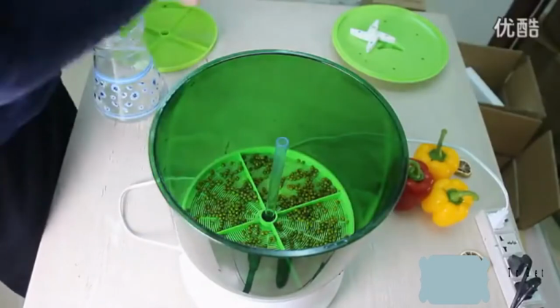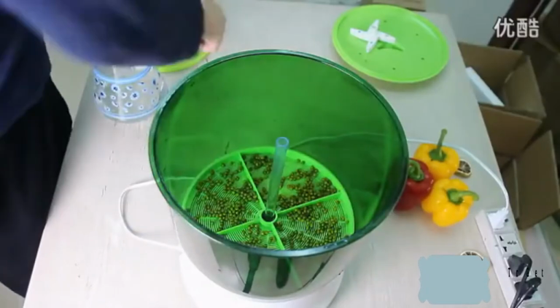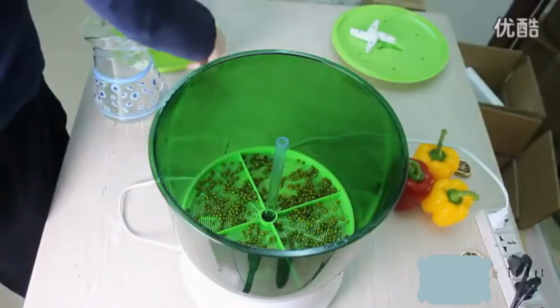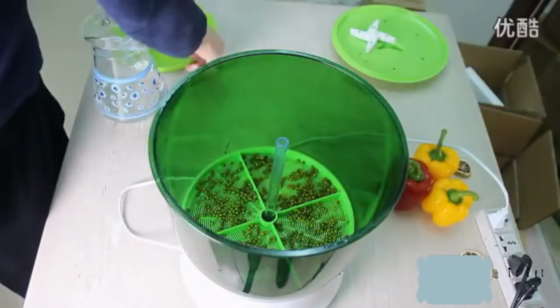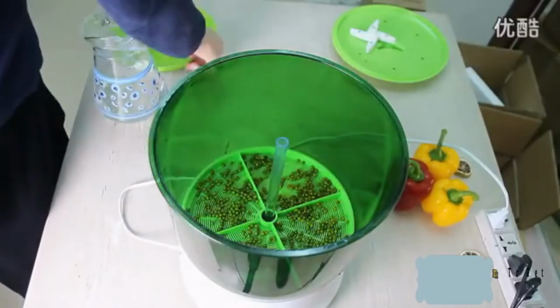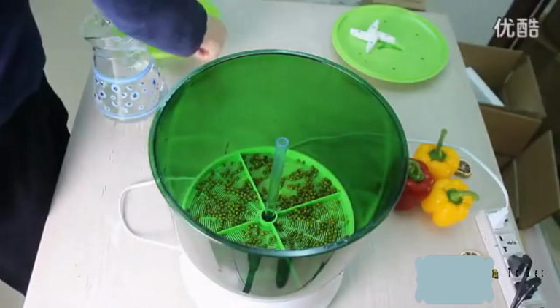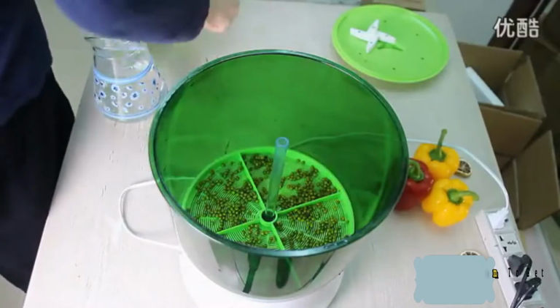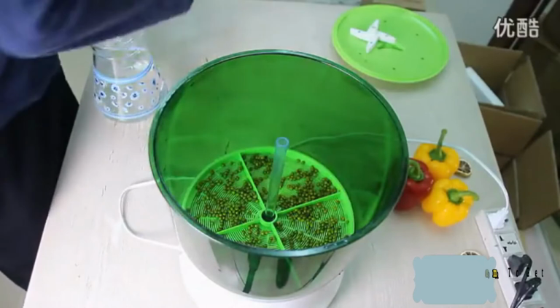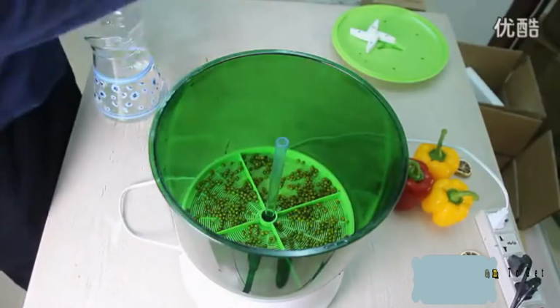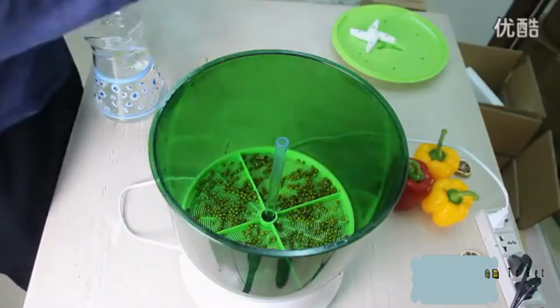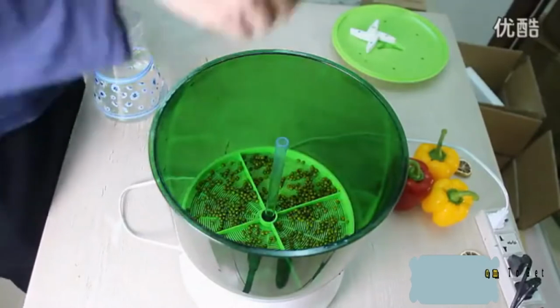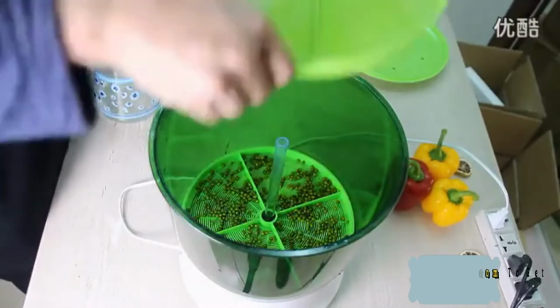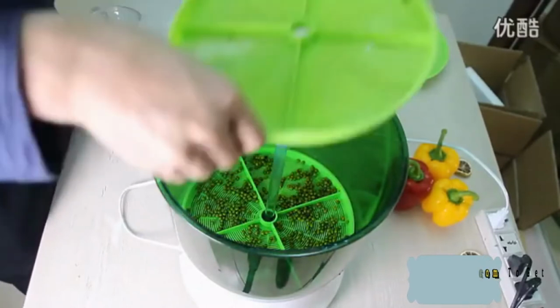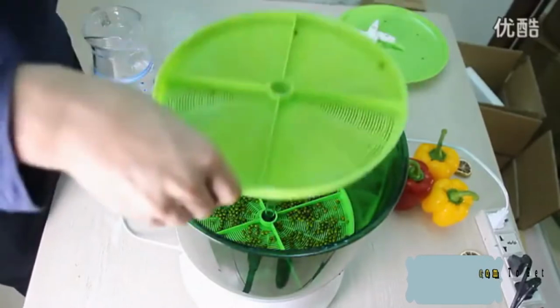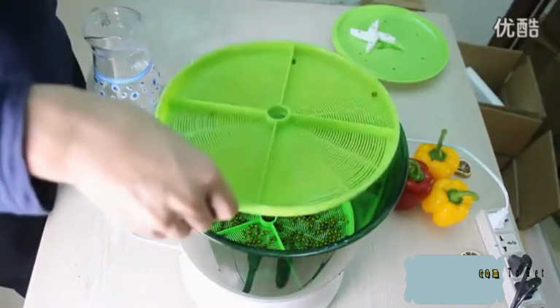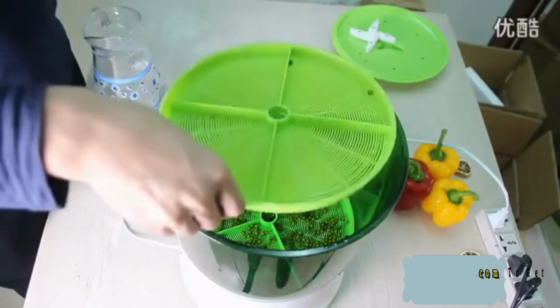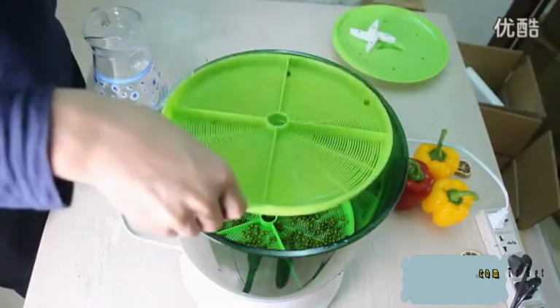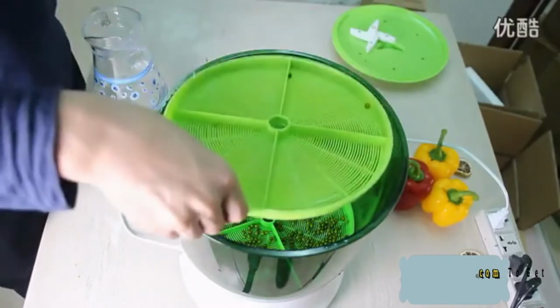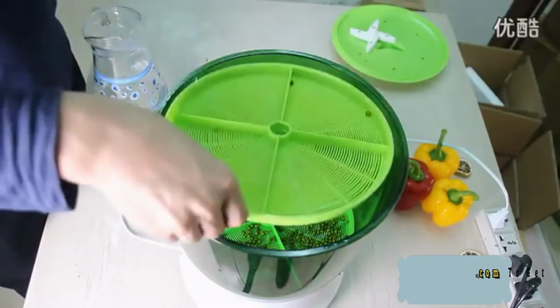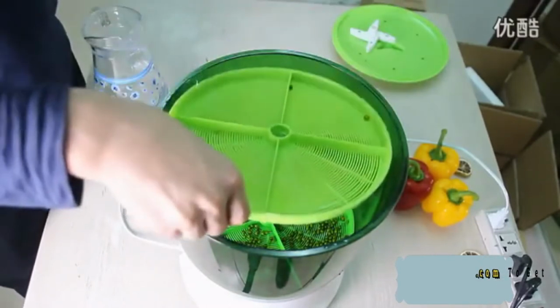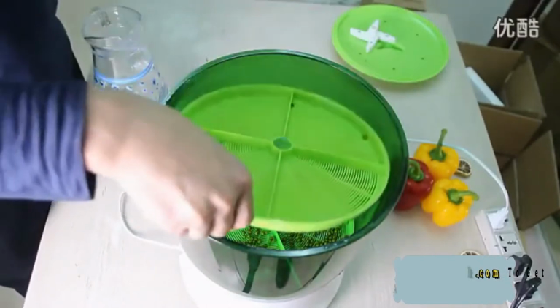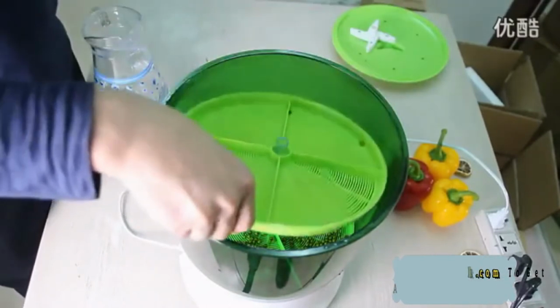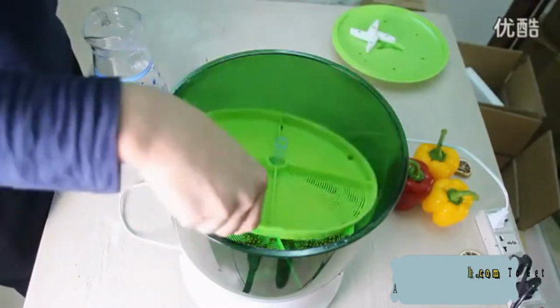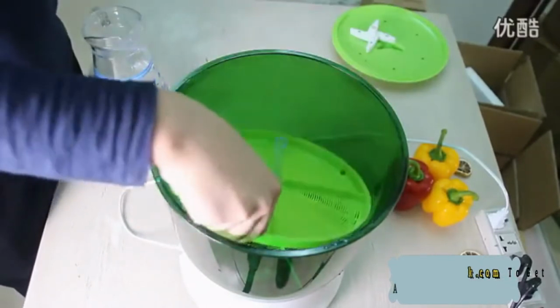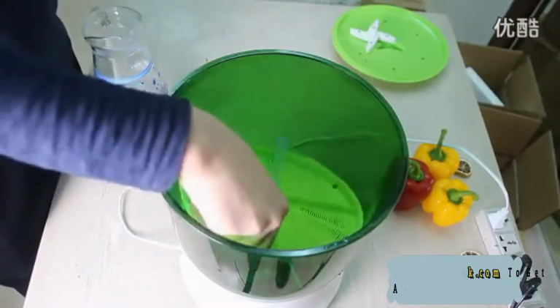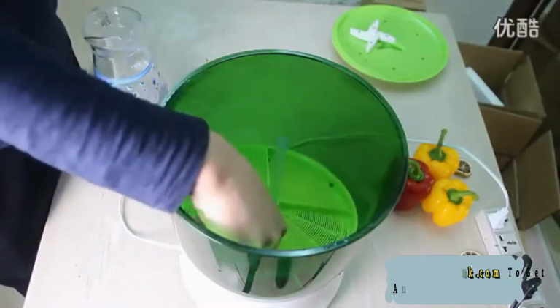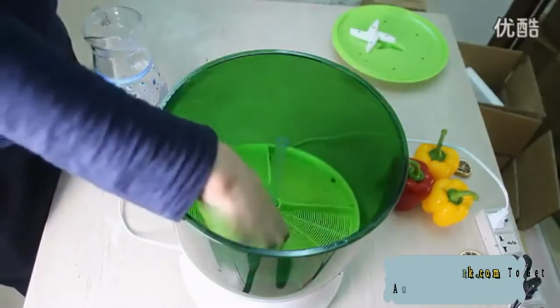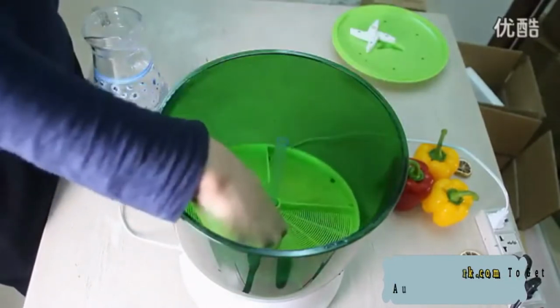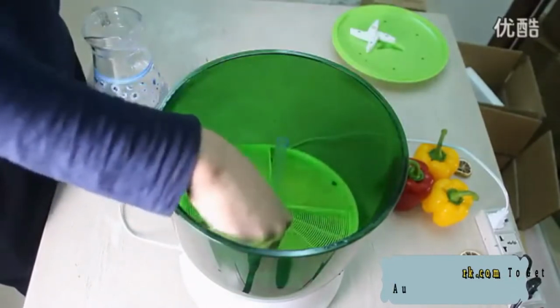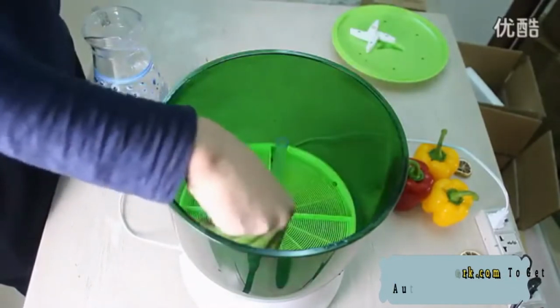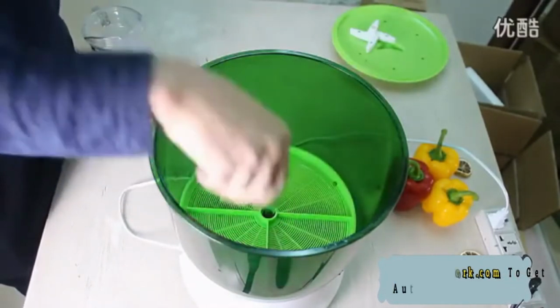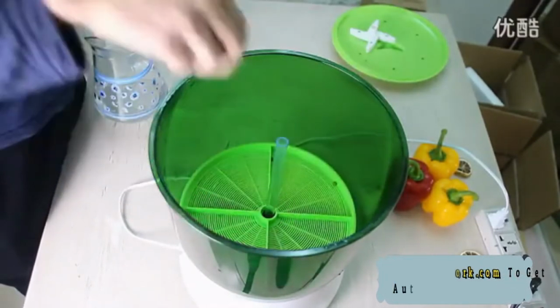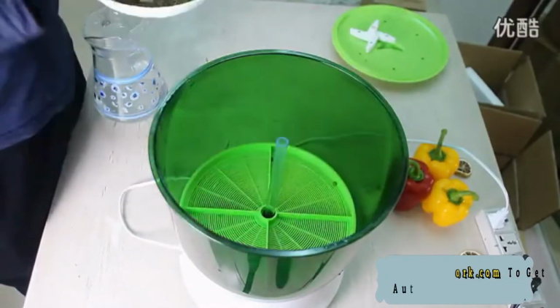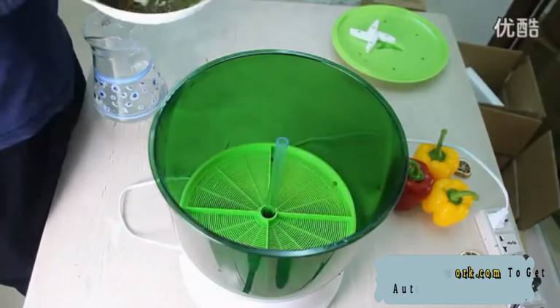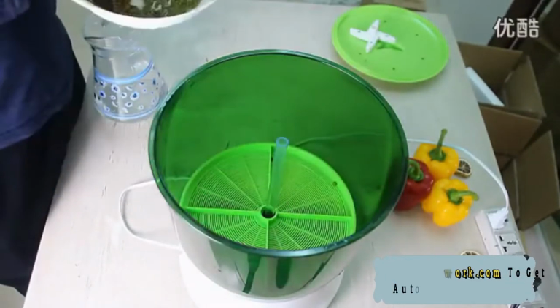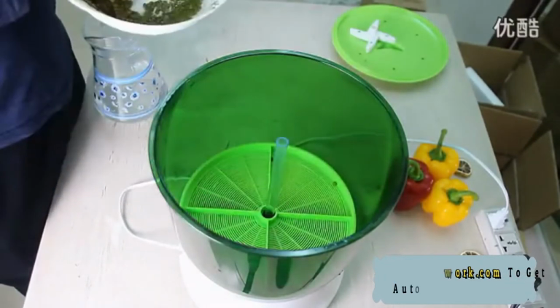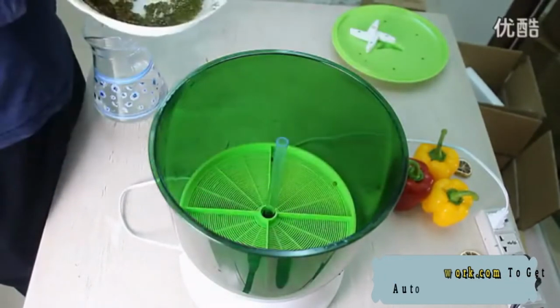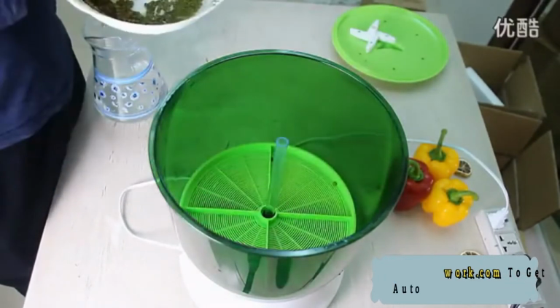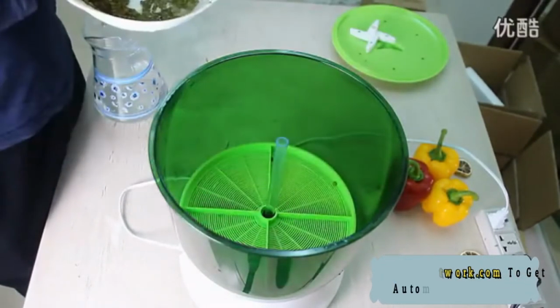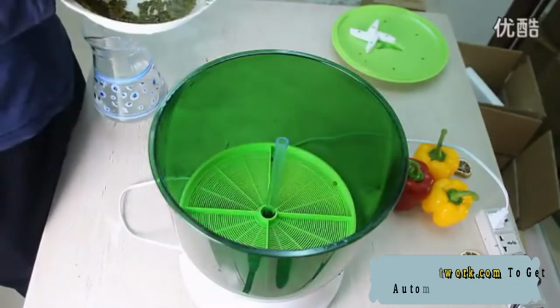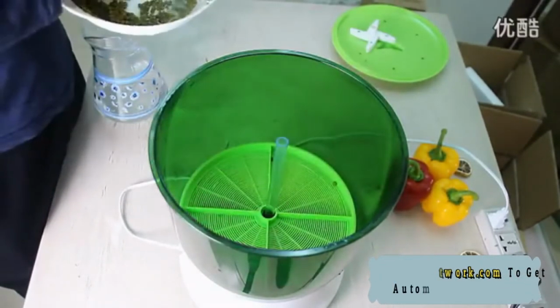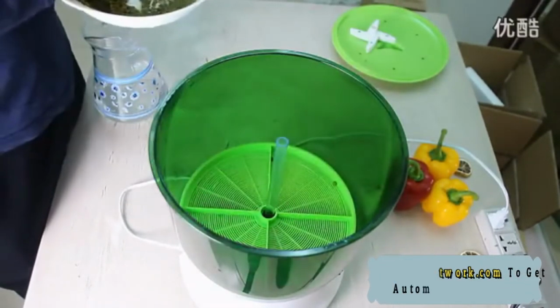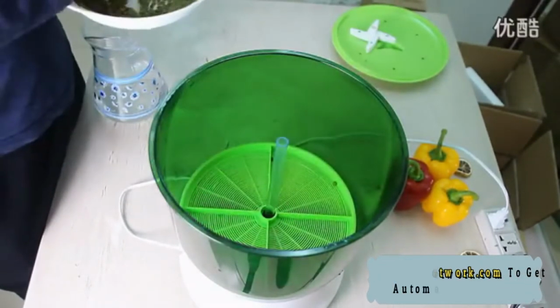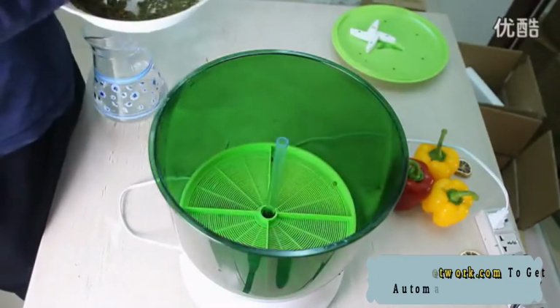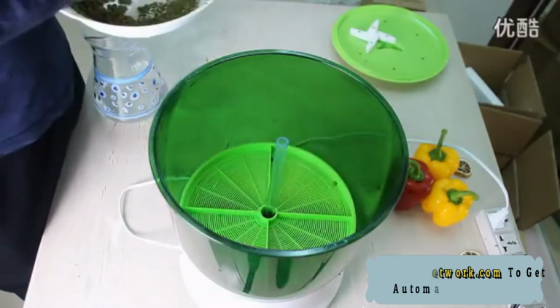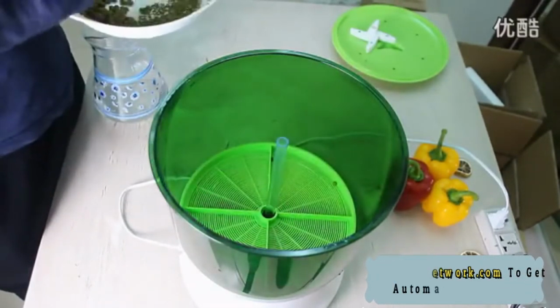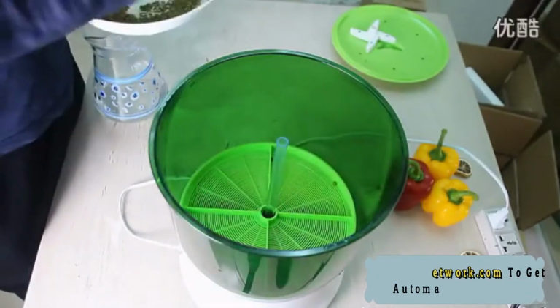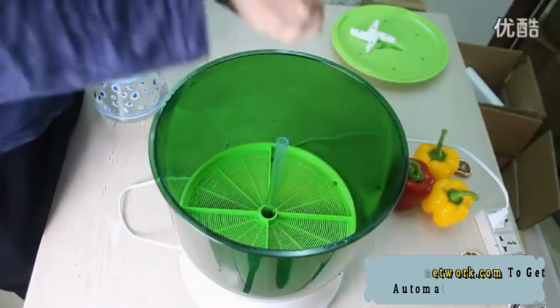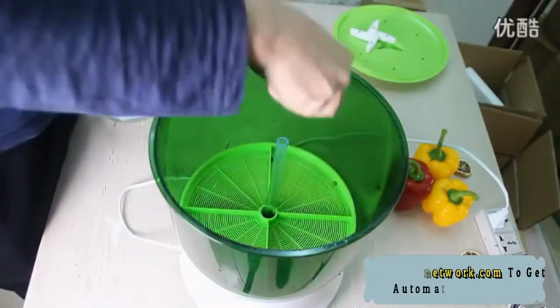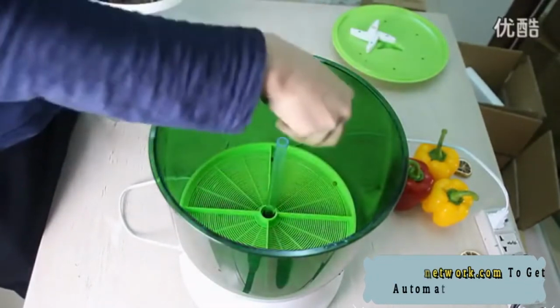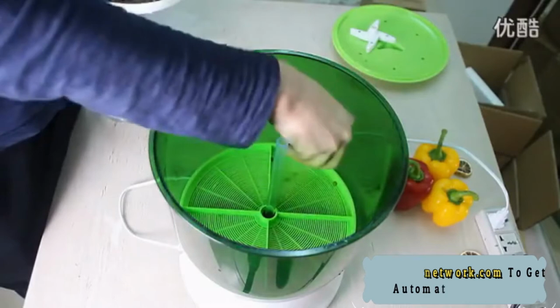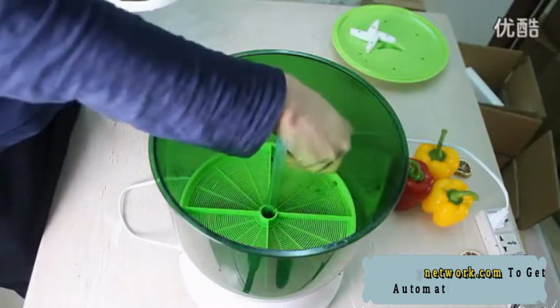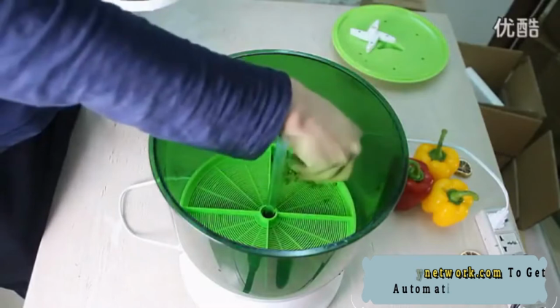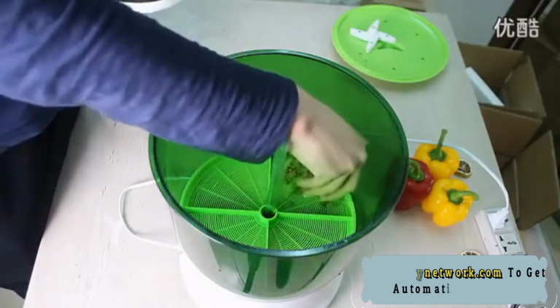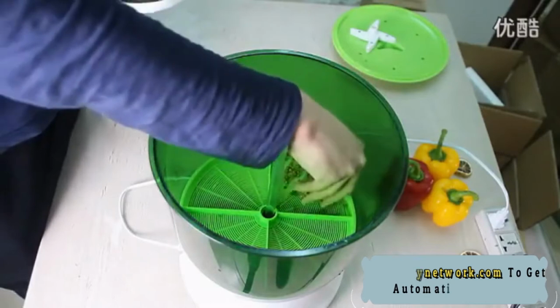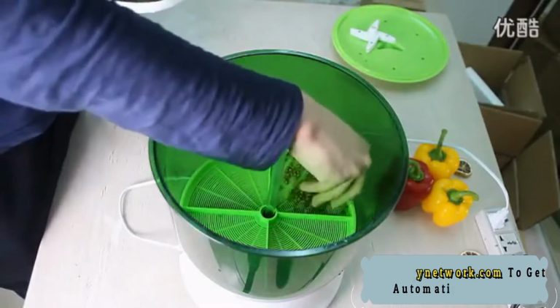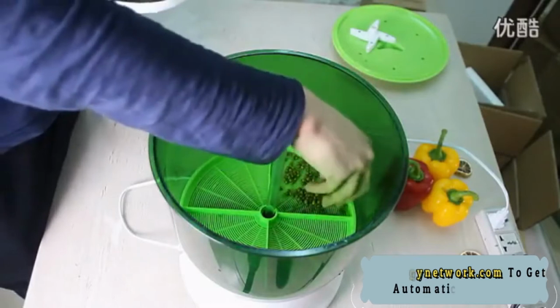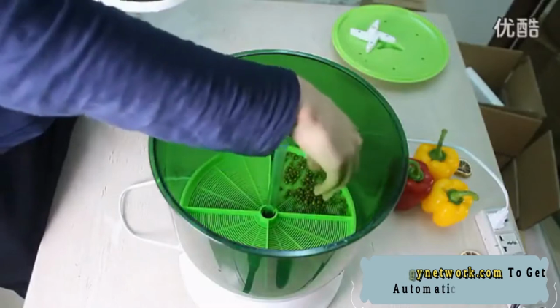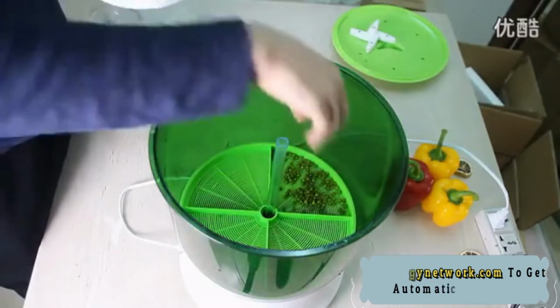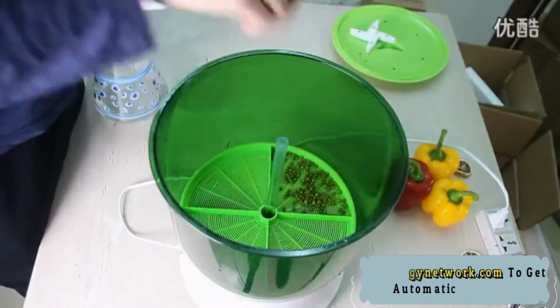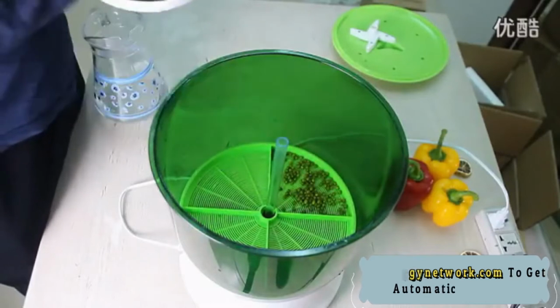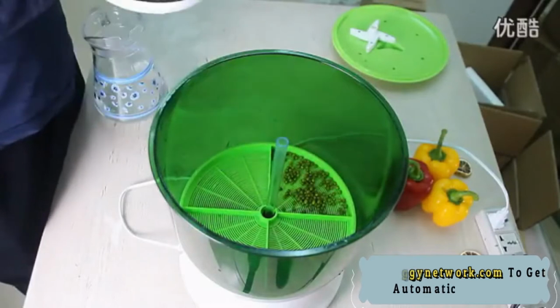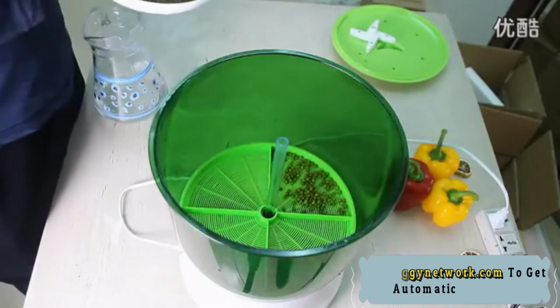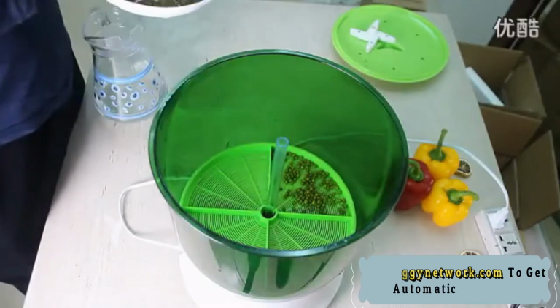Restore power within eight hours after a power outage, and the Sprouts Growing Machine can continue to work automatically without needing to reset the time.